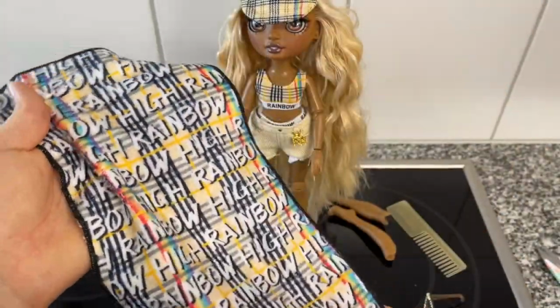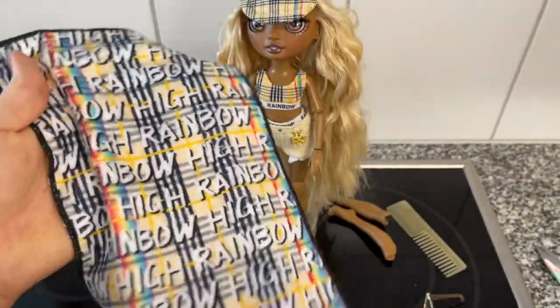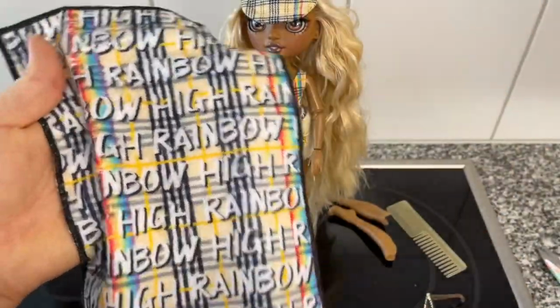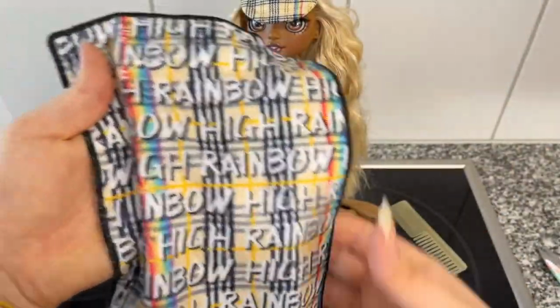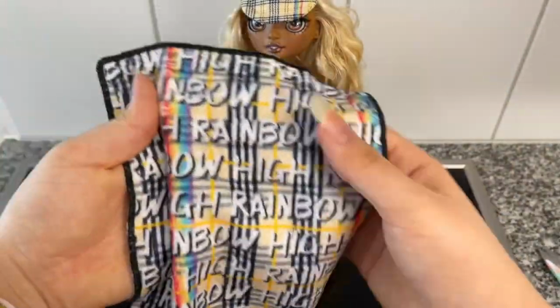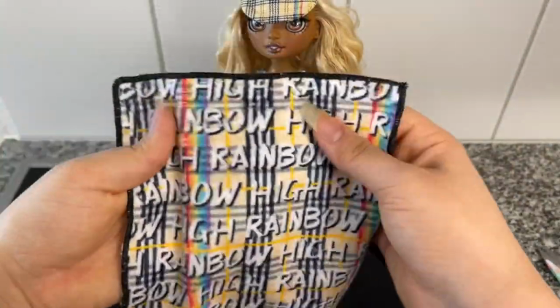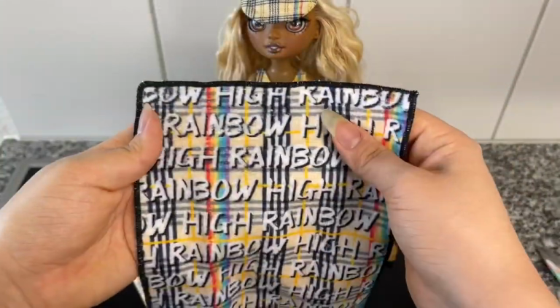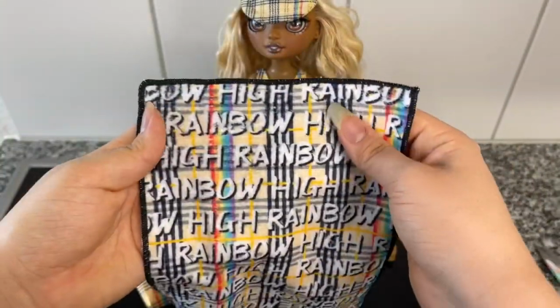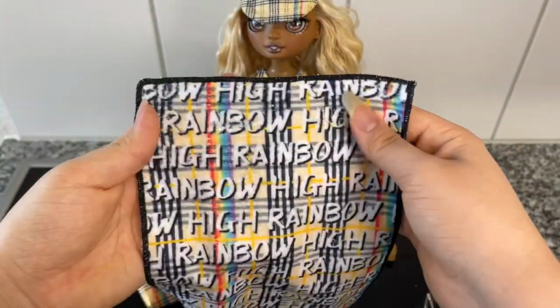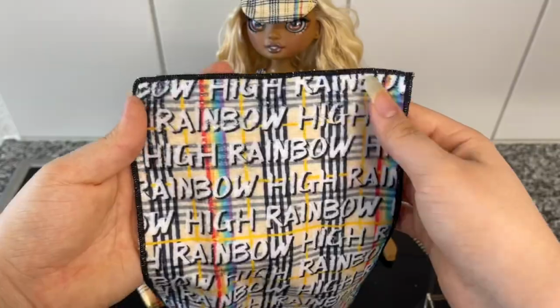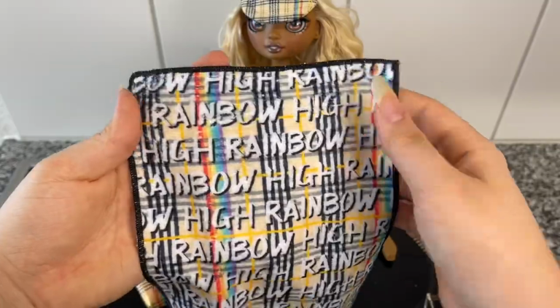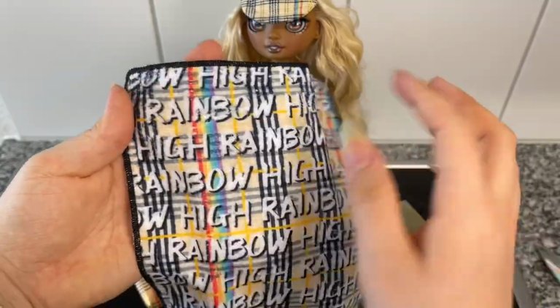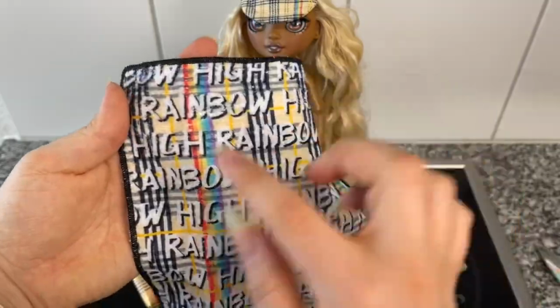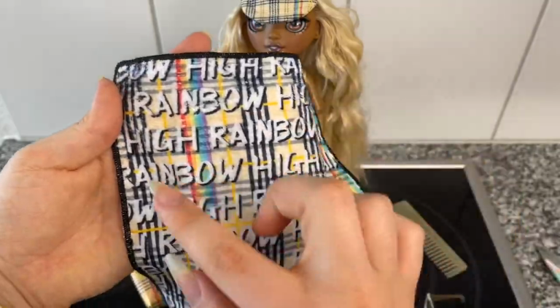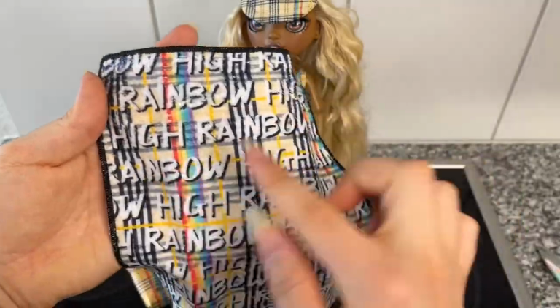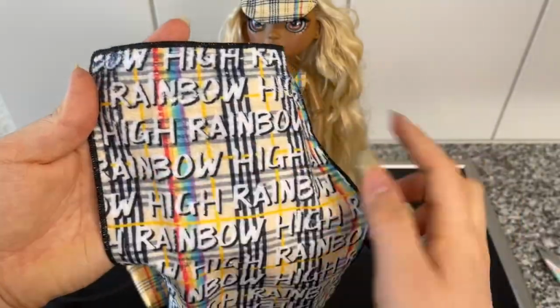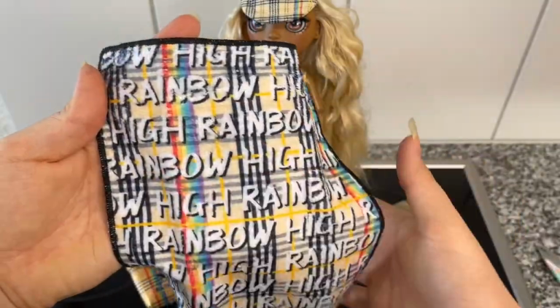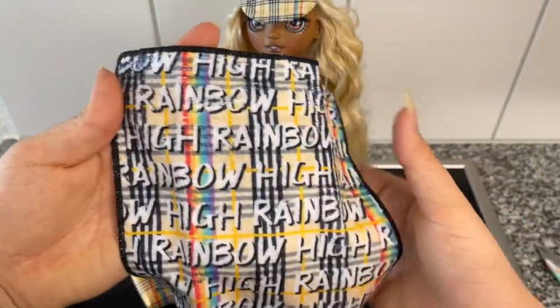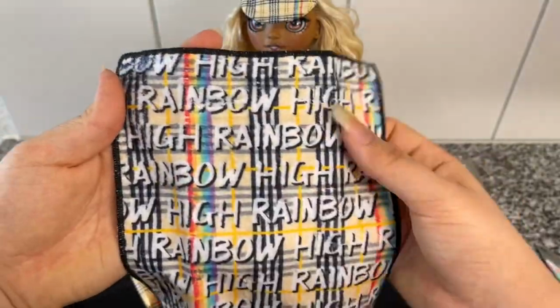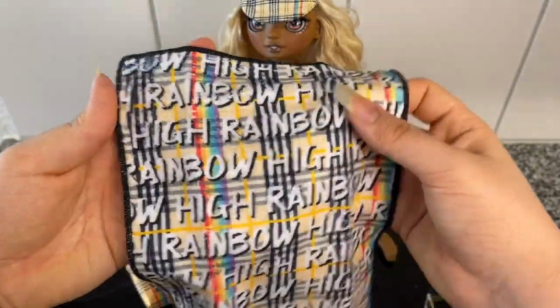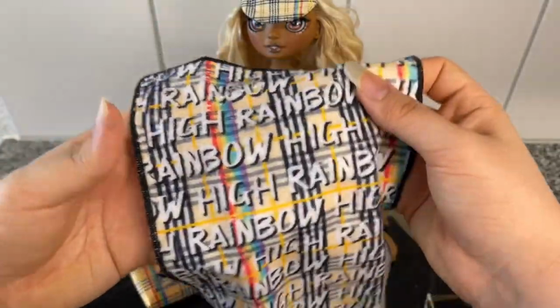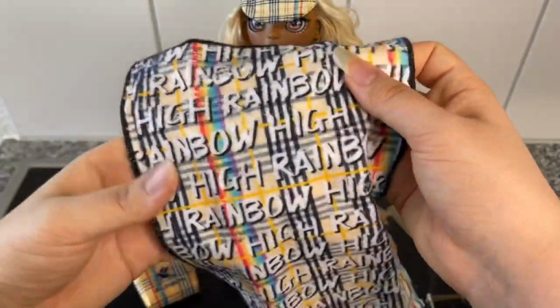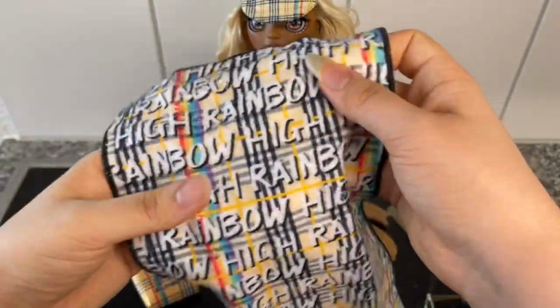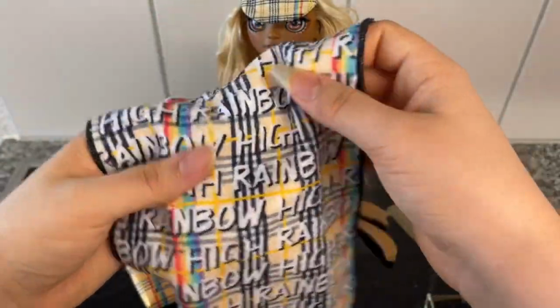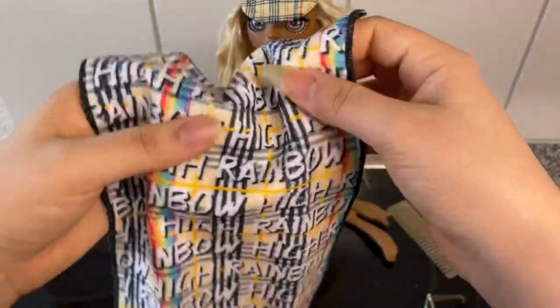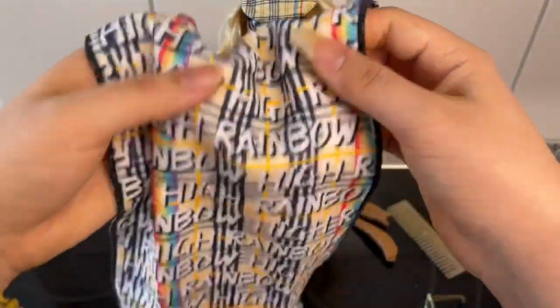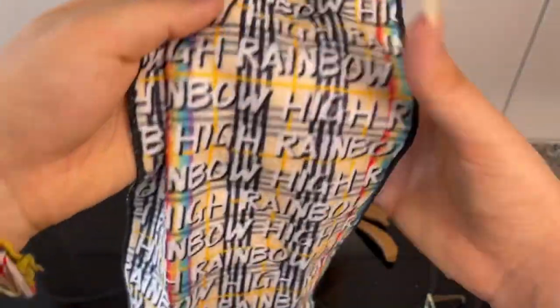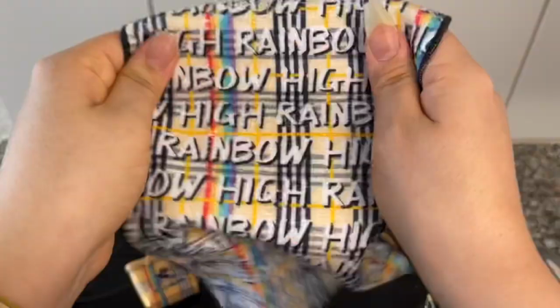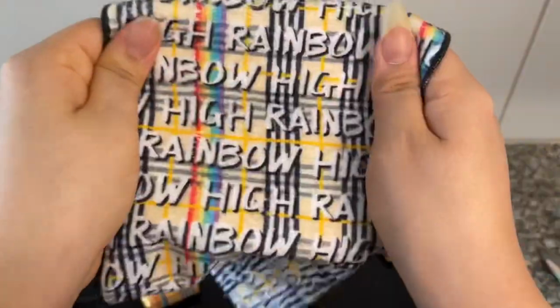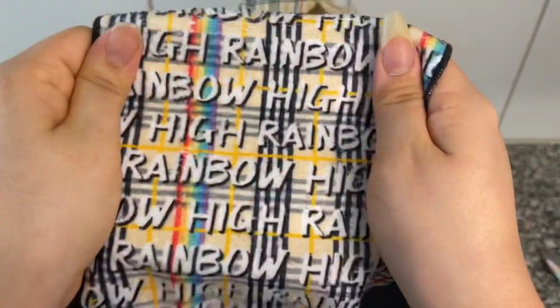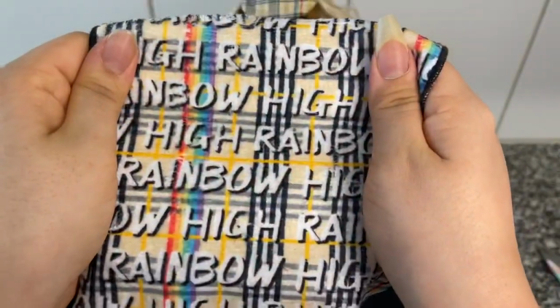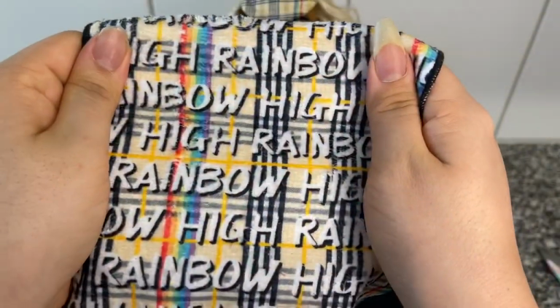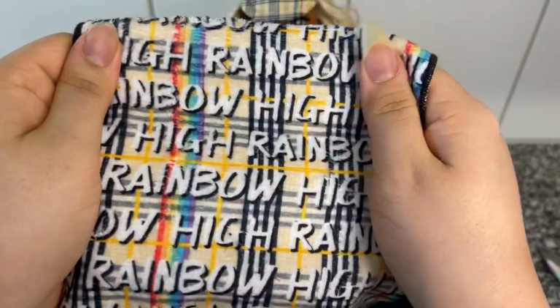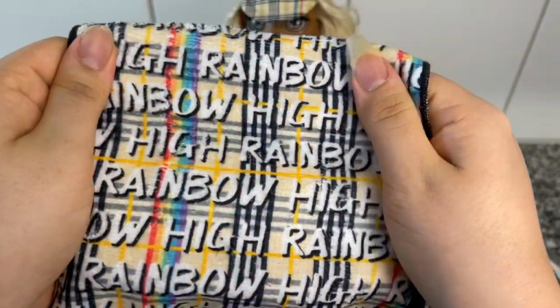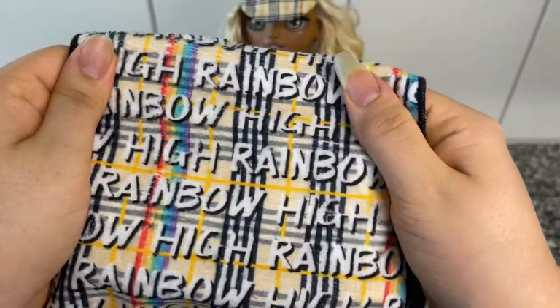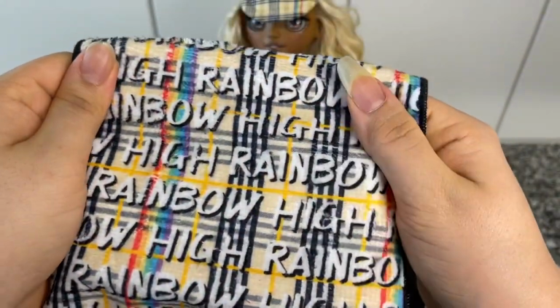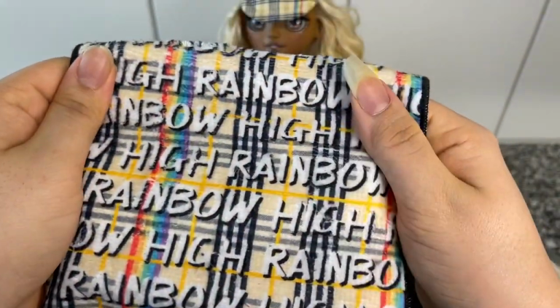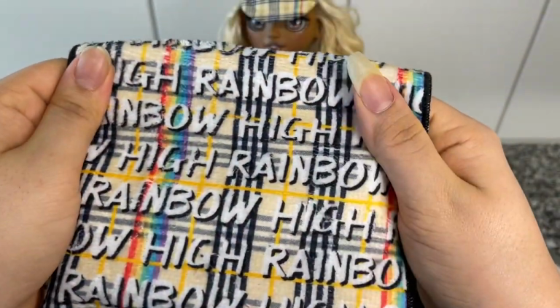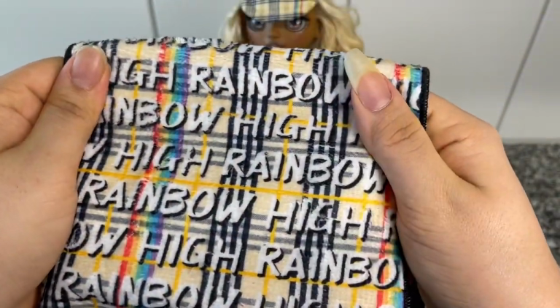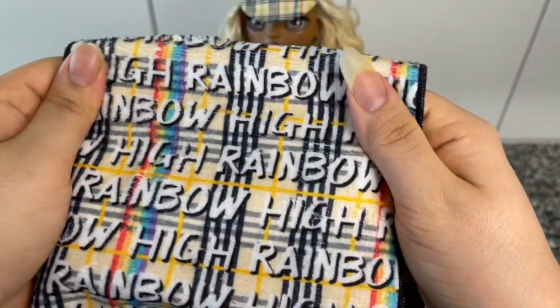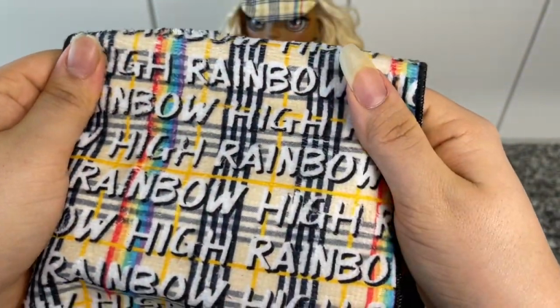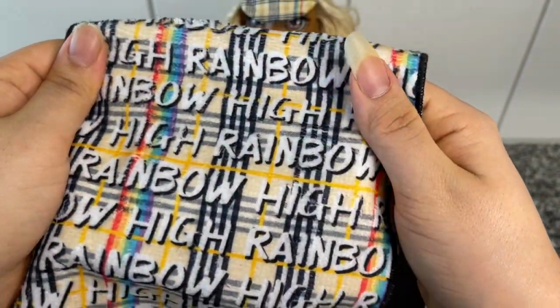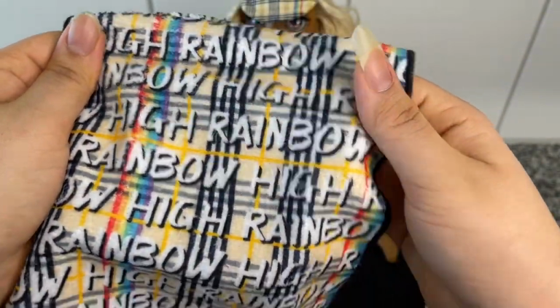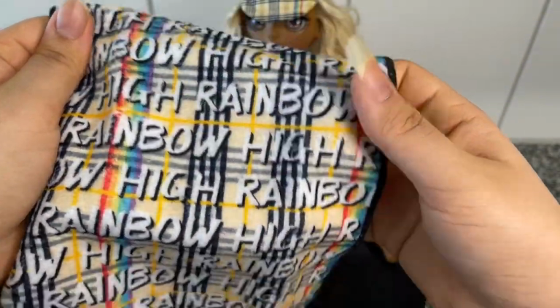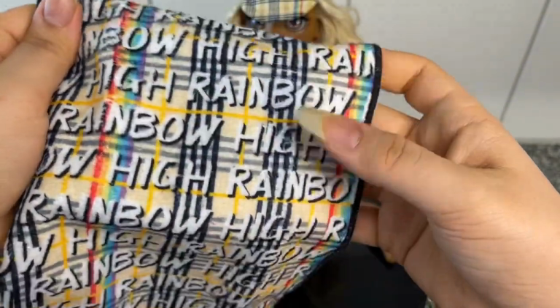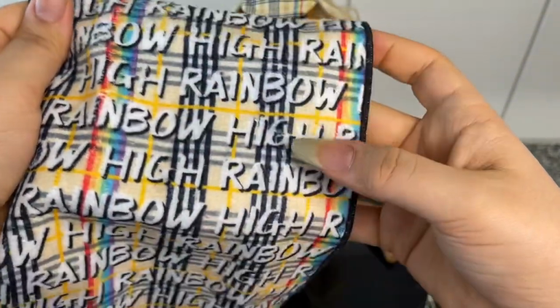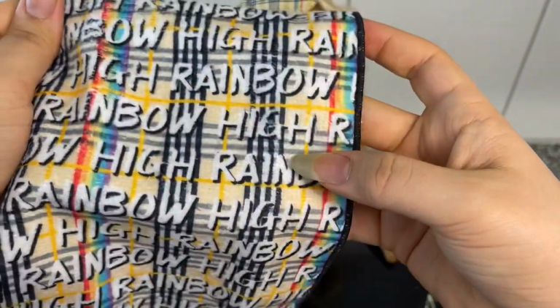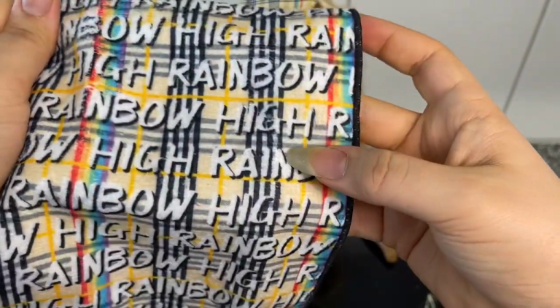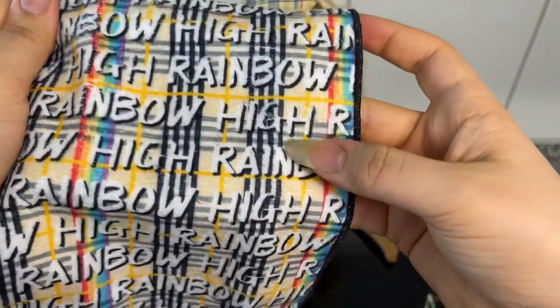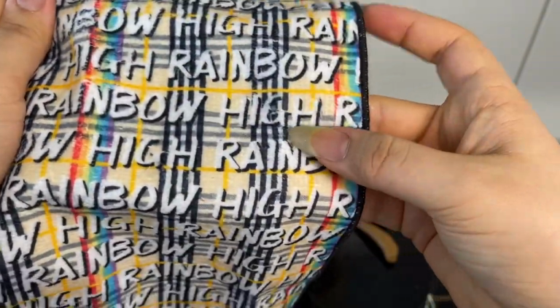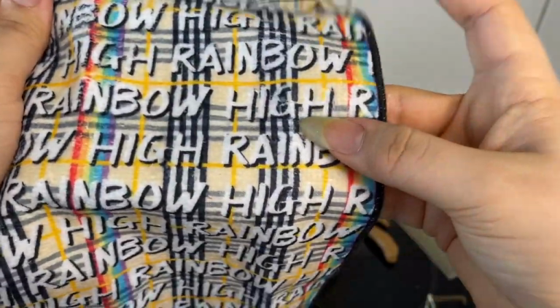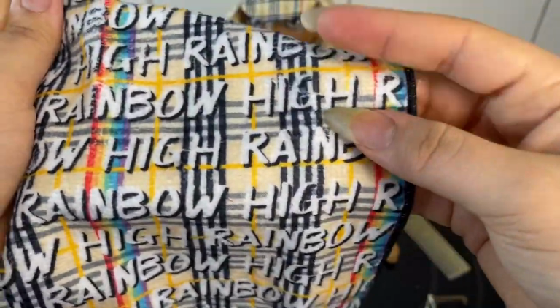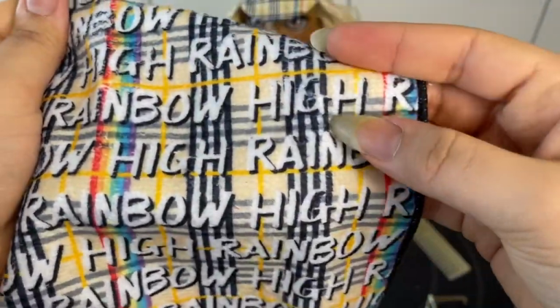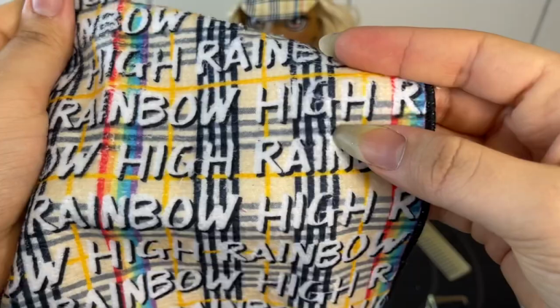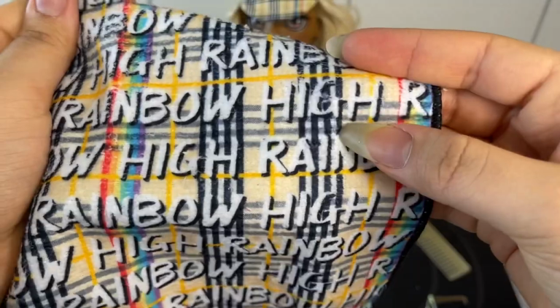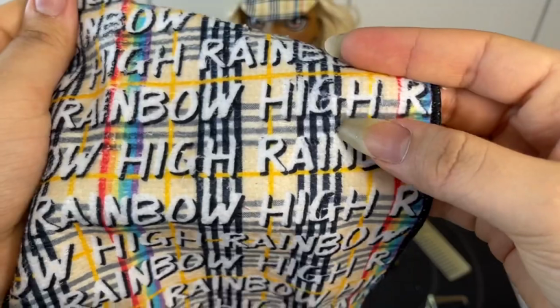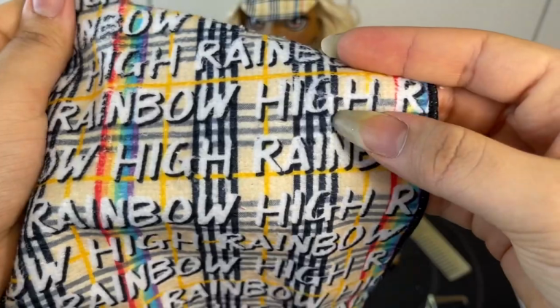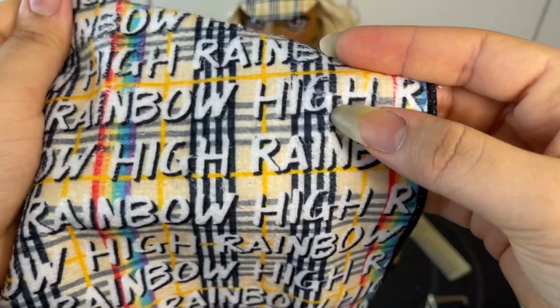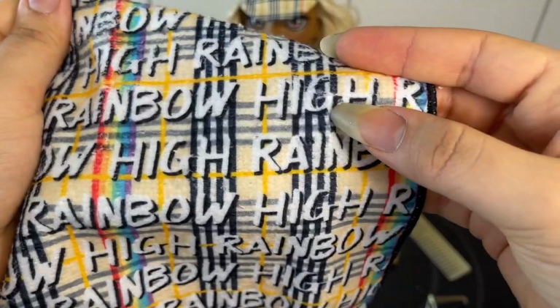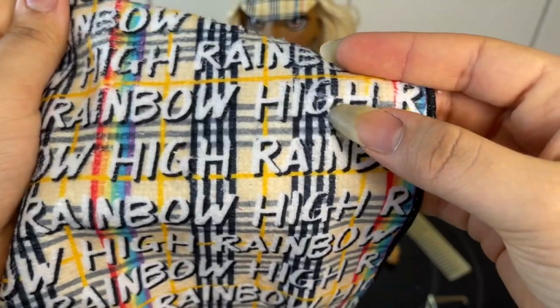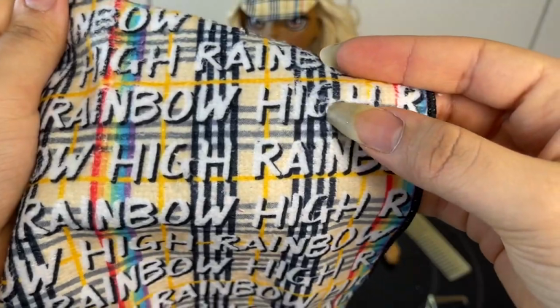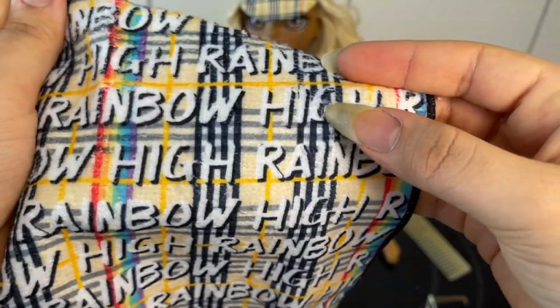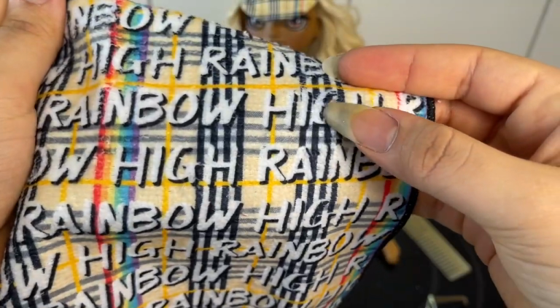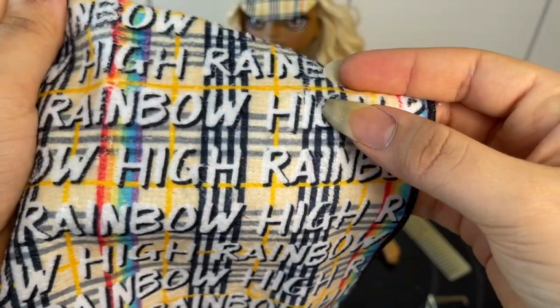Lastly, she comes with a really big towel continuing the same print we've seen on her — it just says 'Rainbow High' on and on. If you can tell, it has some places where it's a little bit messed up, but it's okay, it still looks nice.